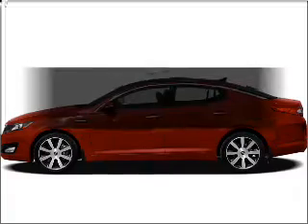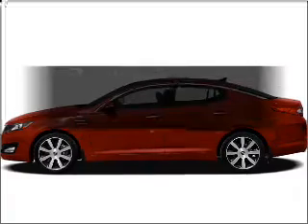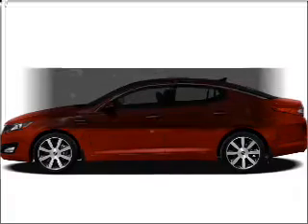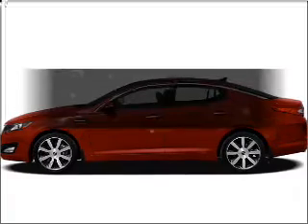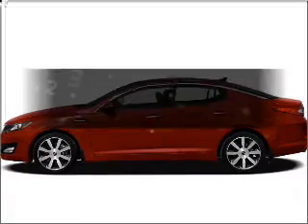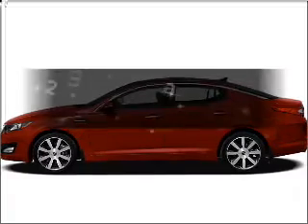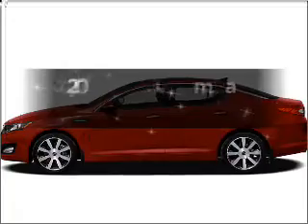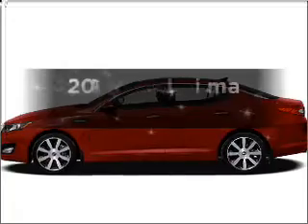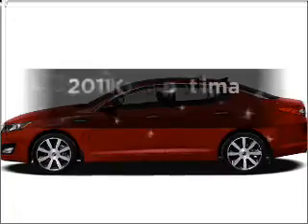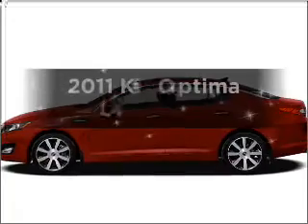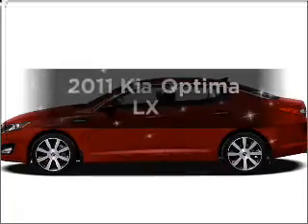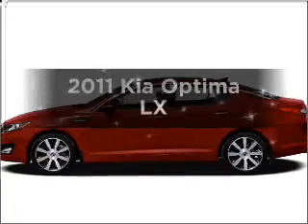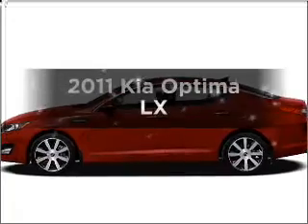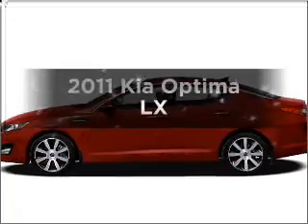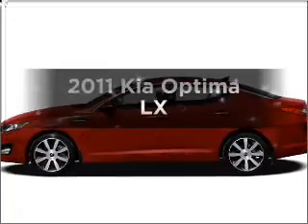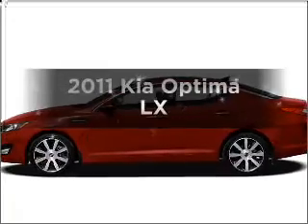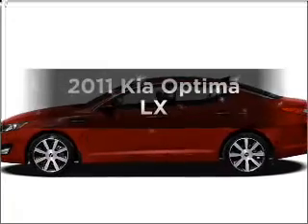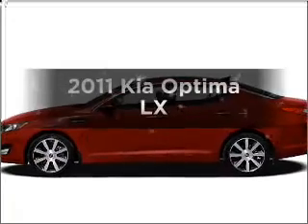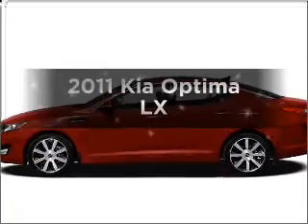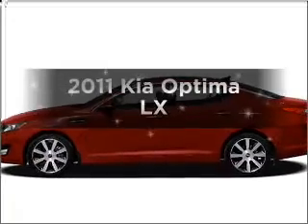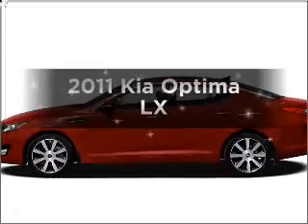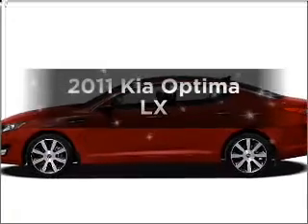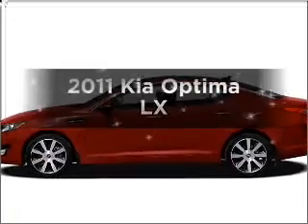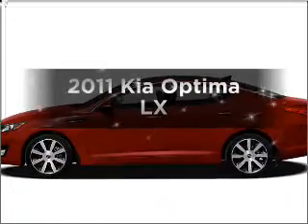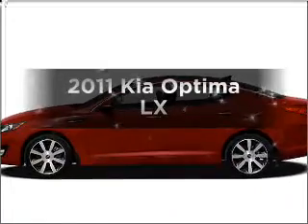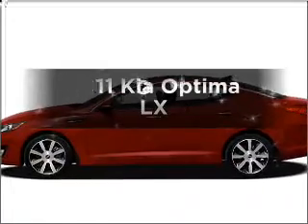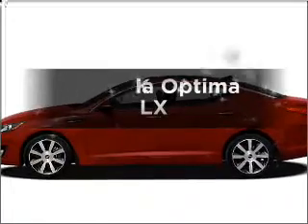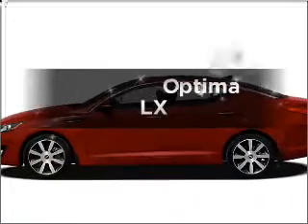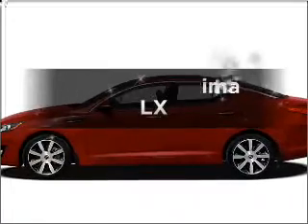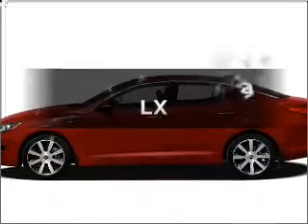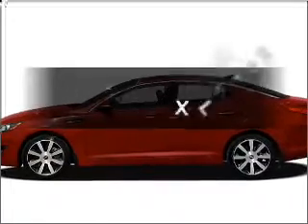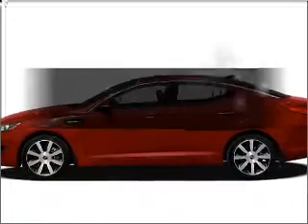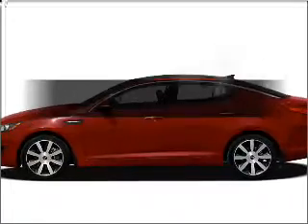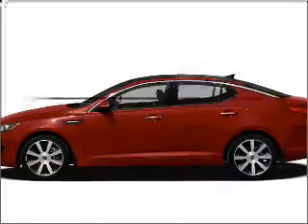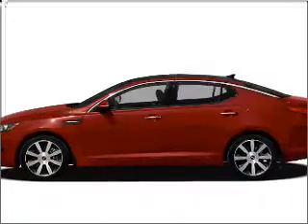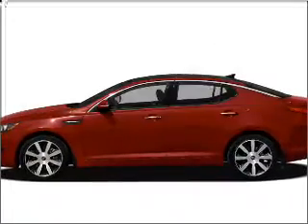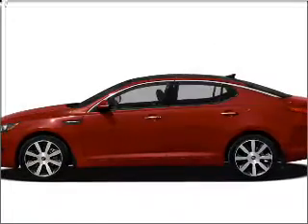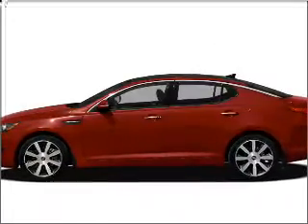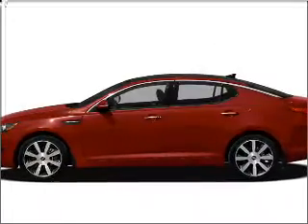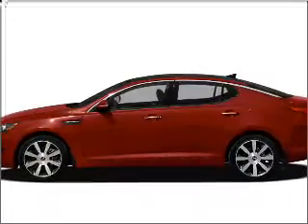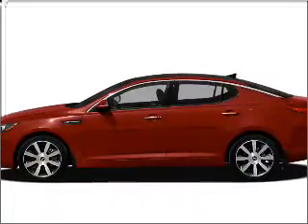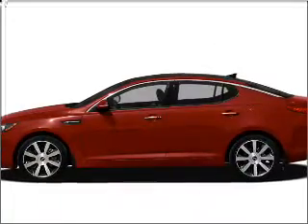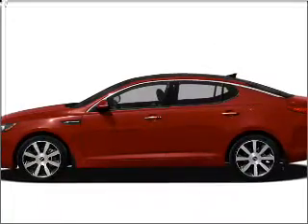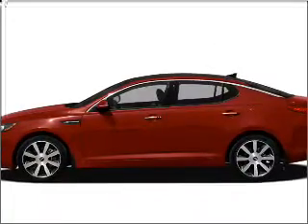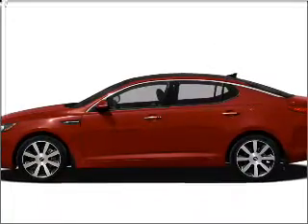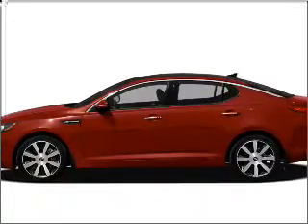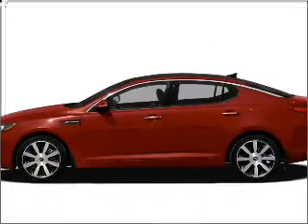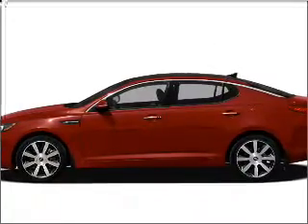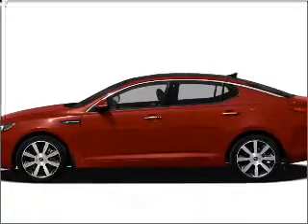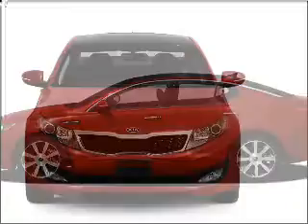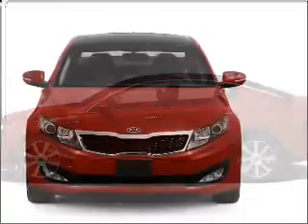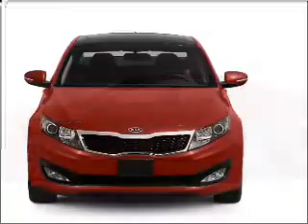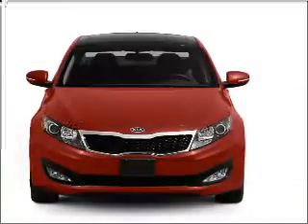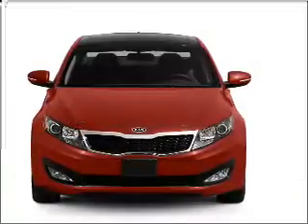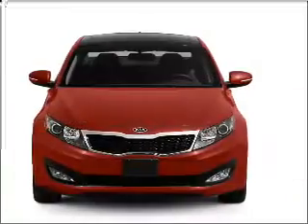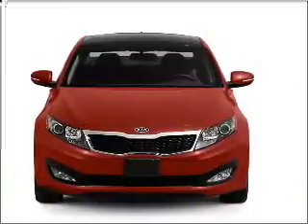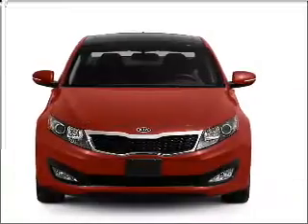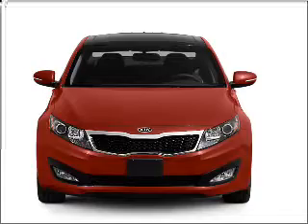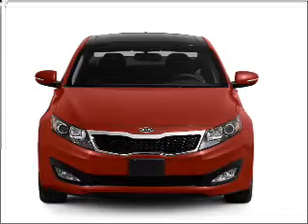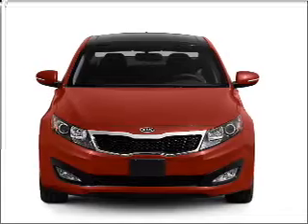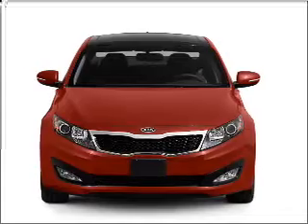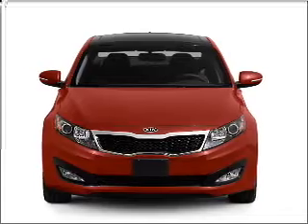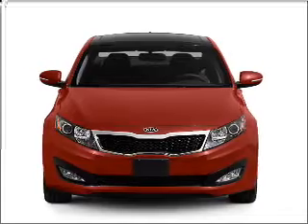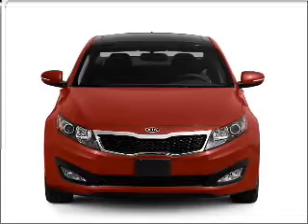Get noticed in this 2011 Kia Optima. If you're looking for an automobile with great attributes, look no further.